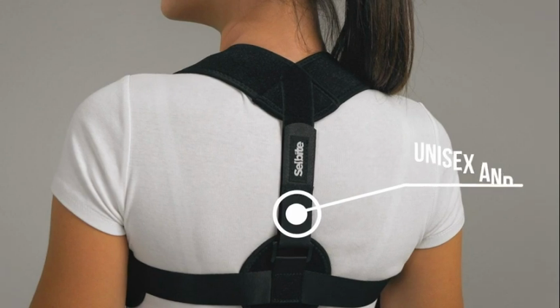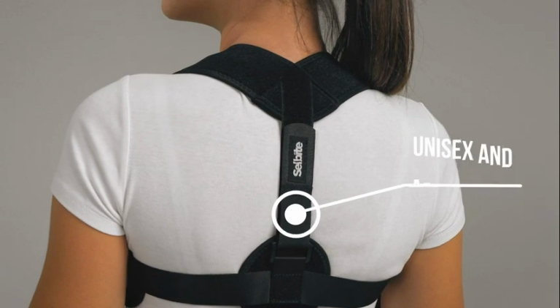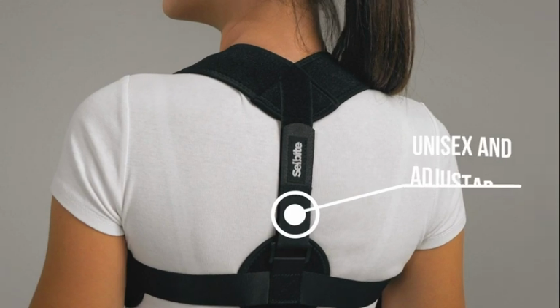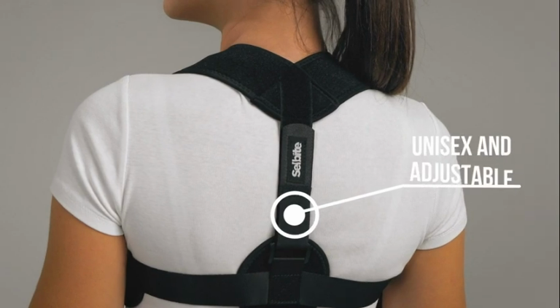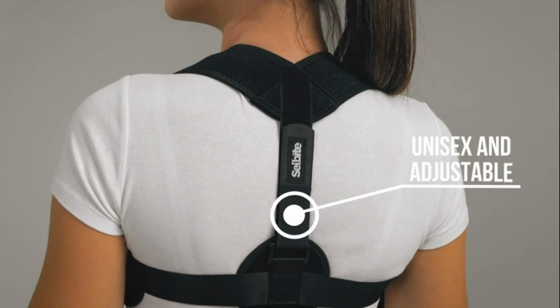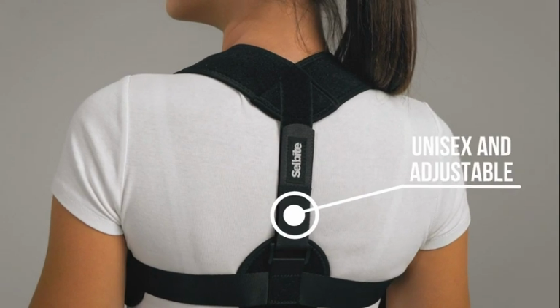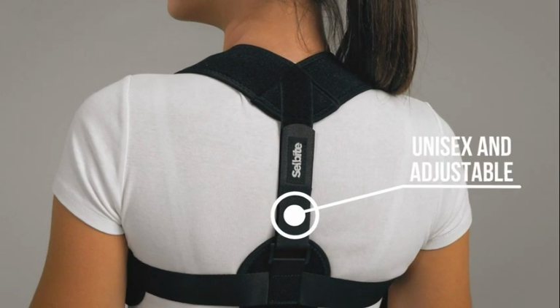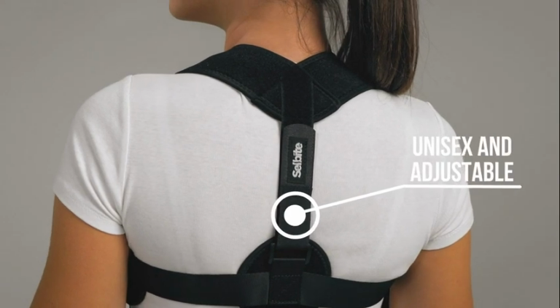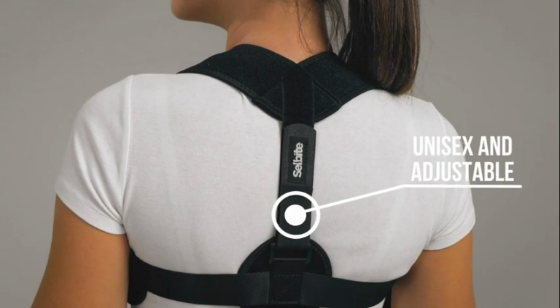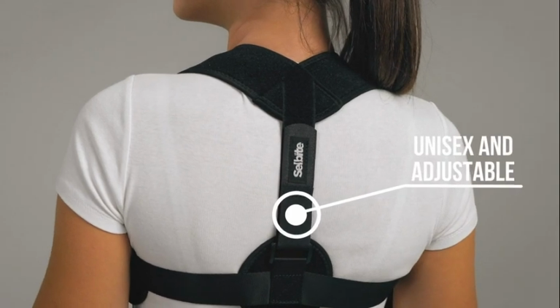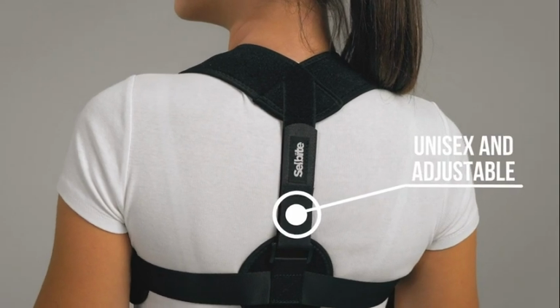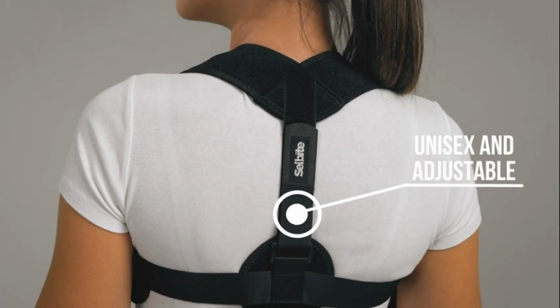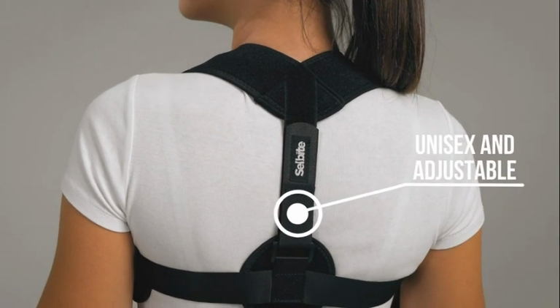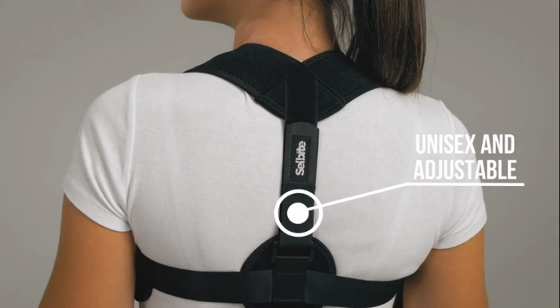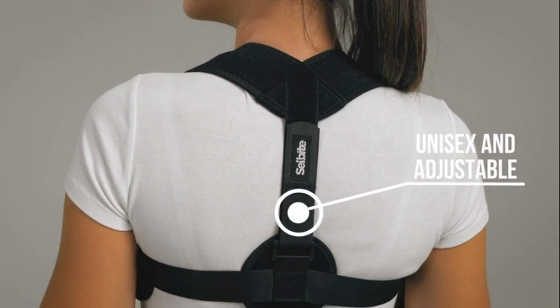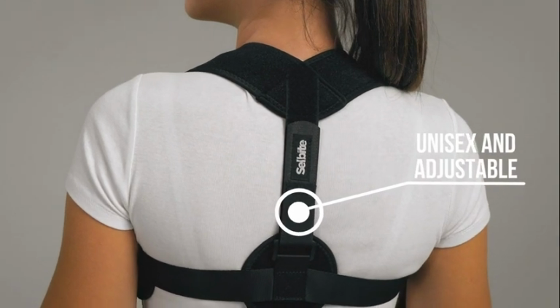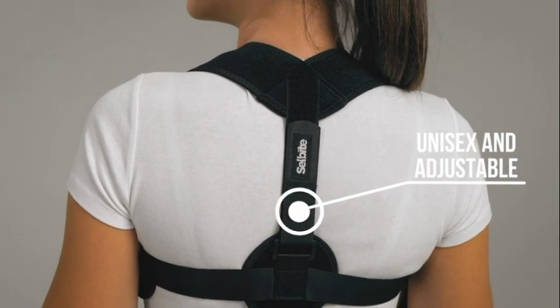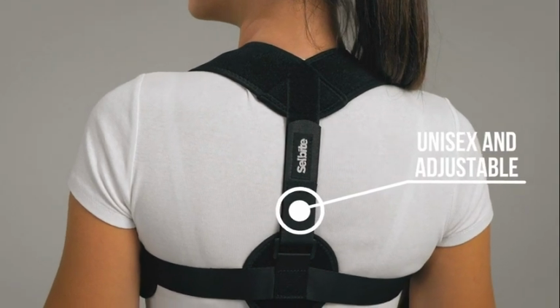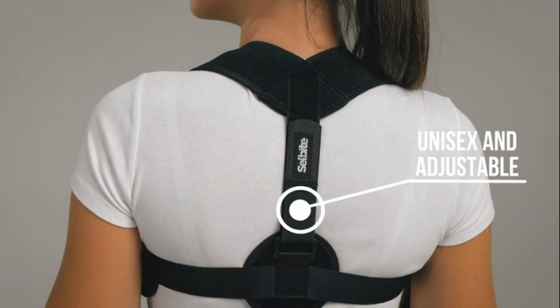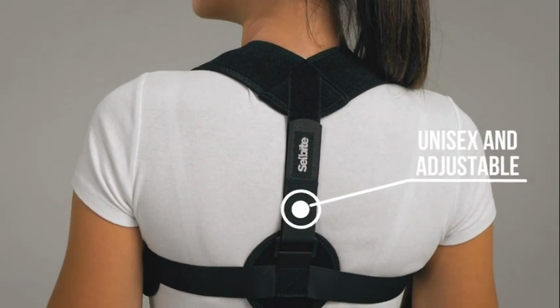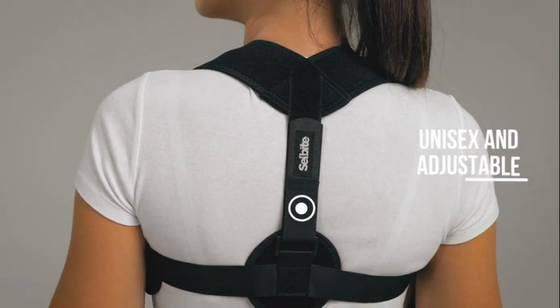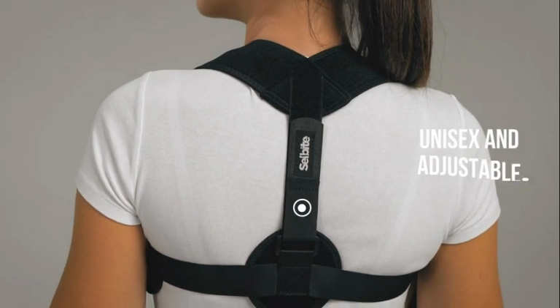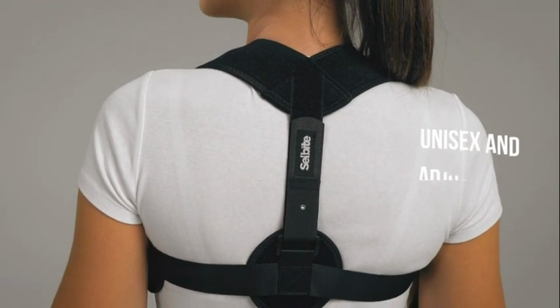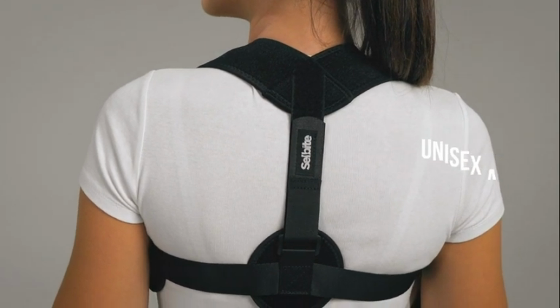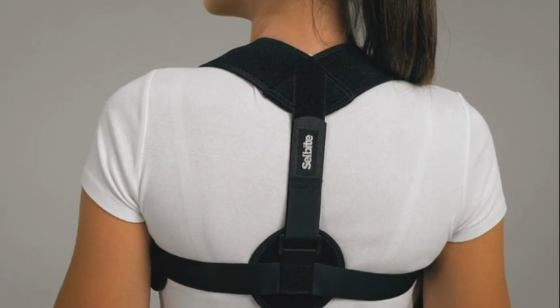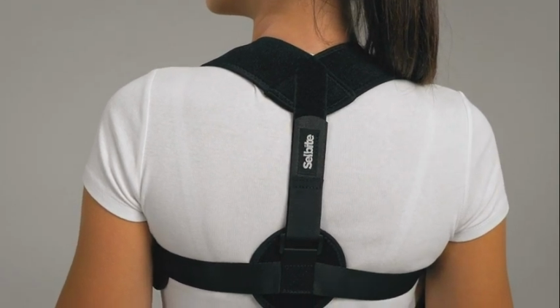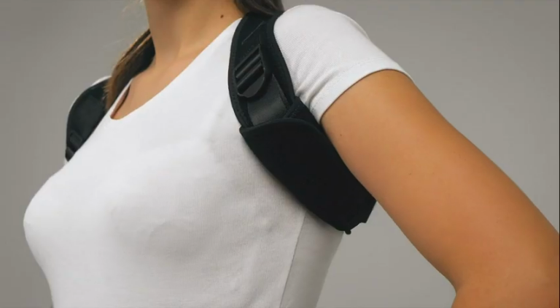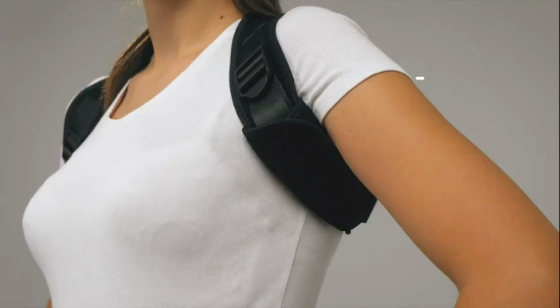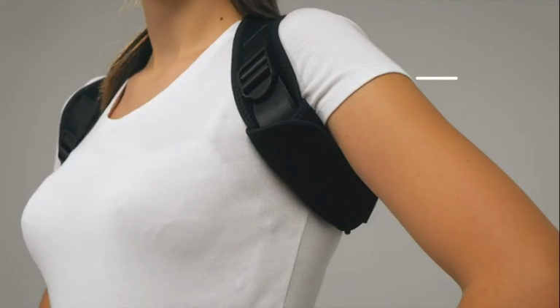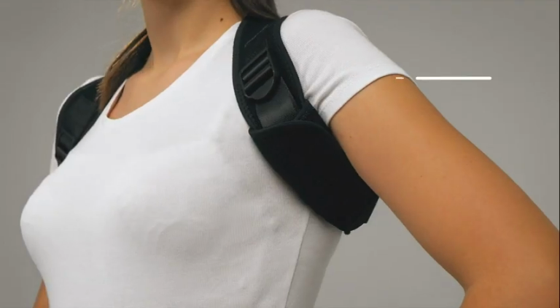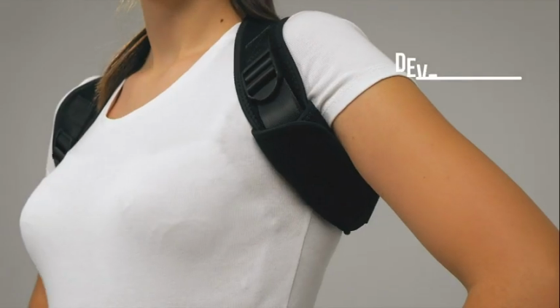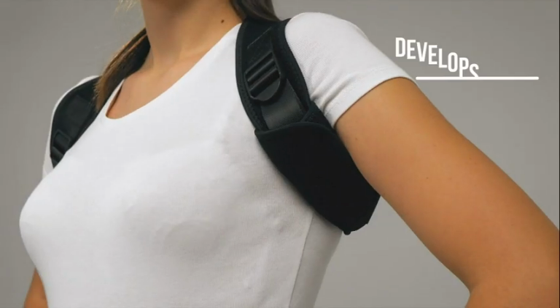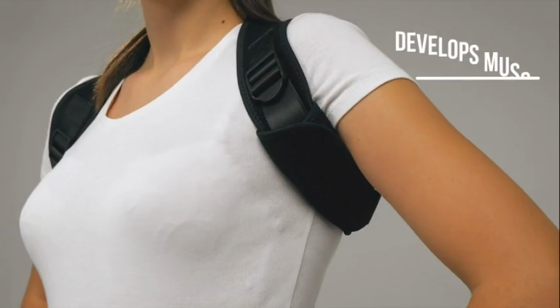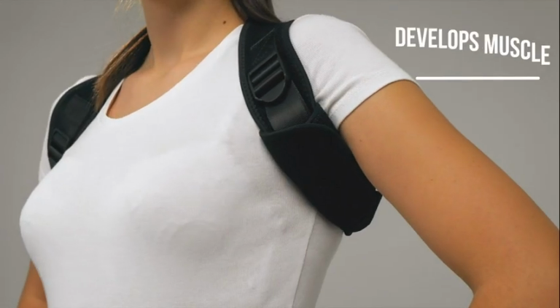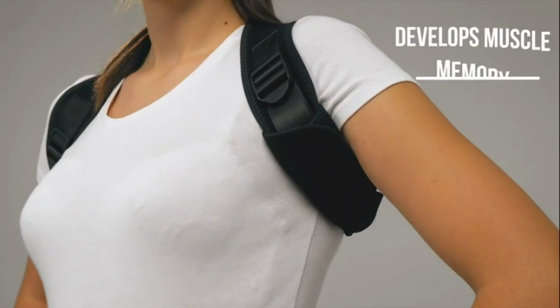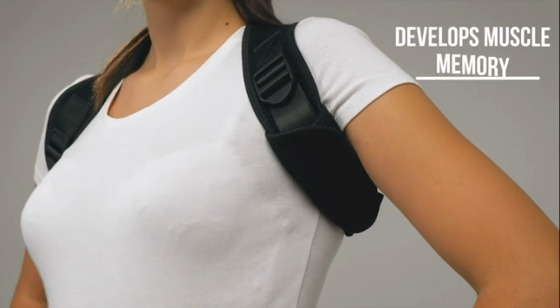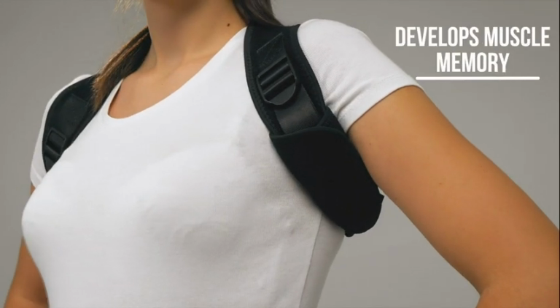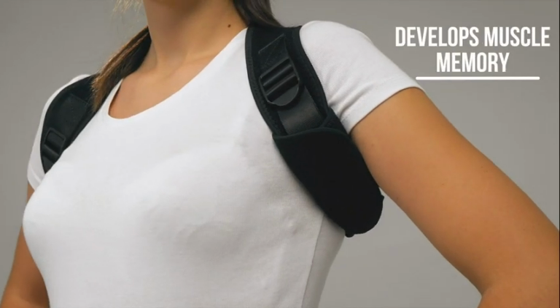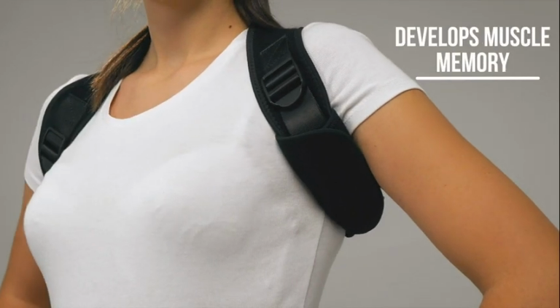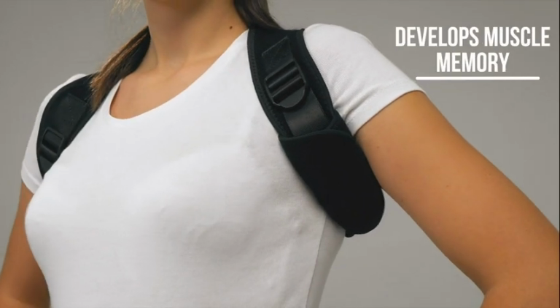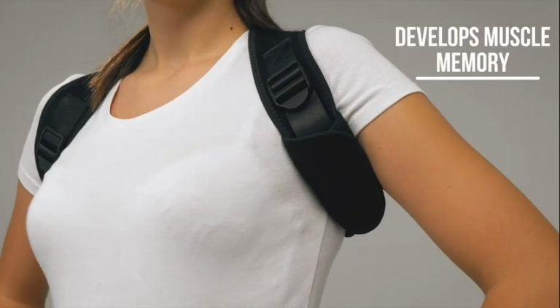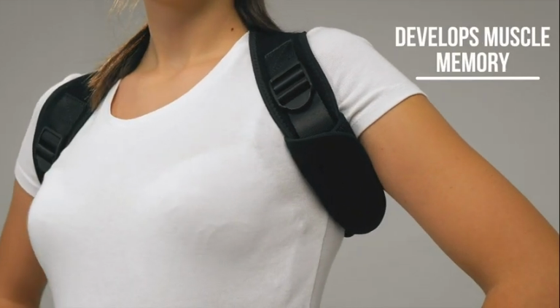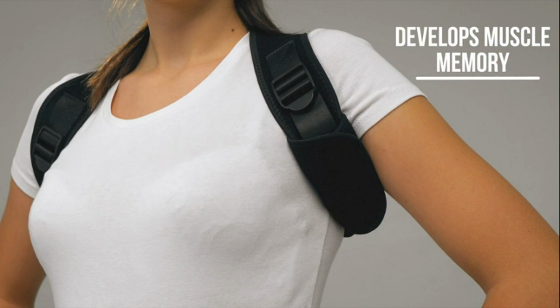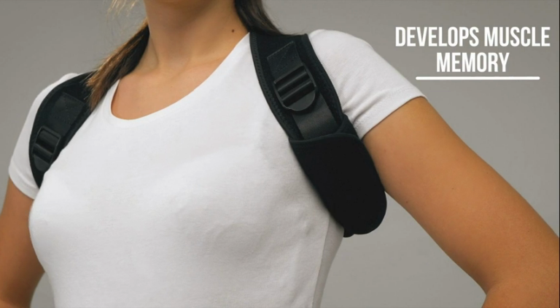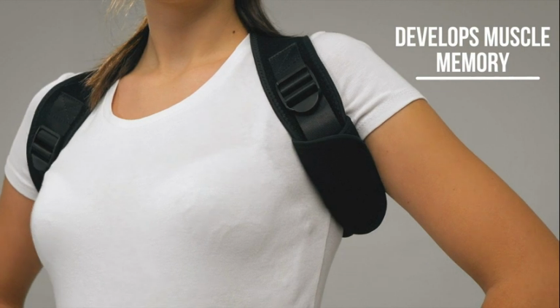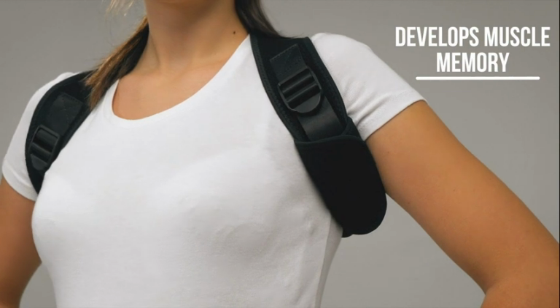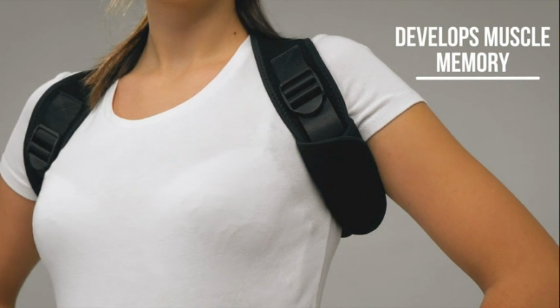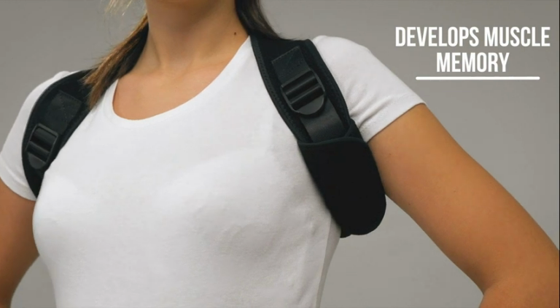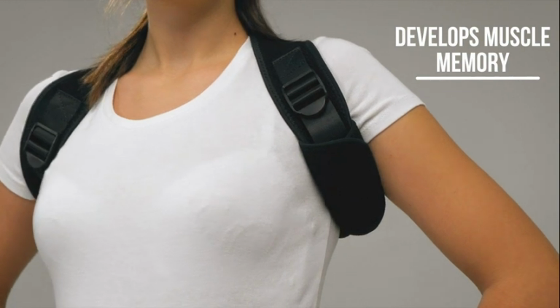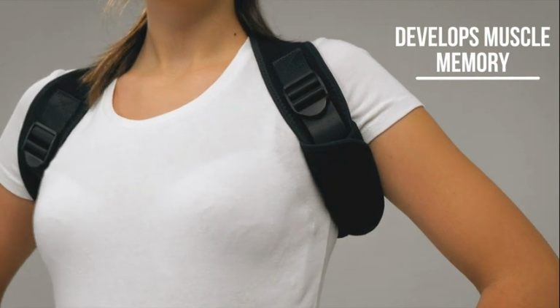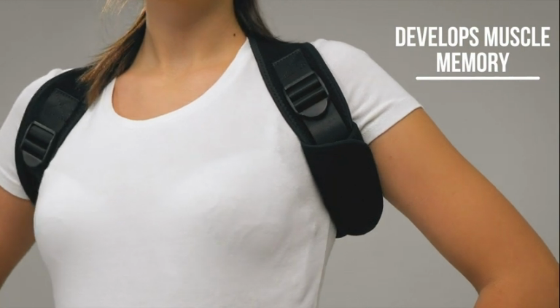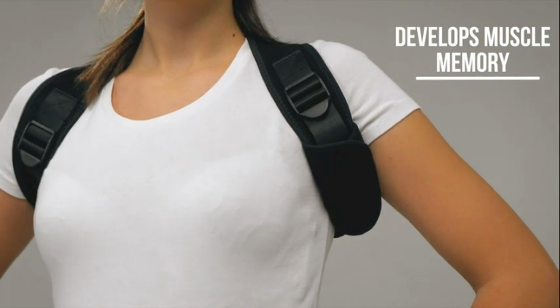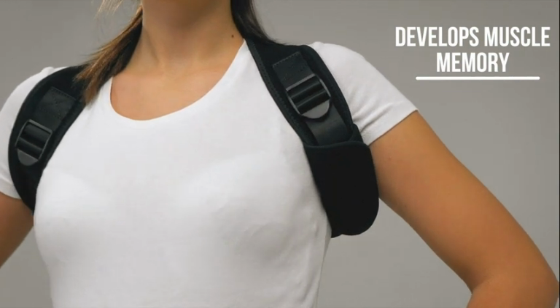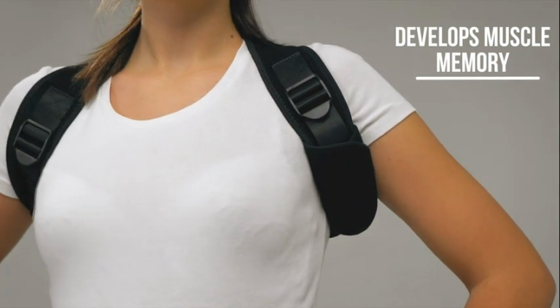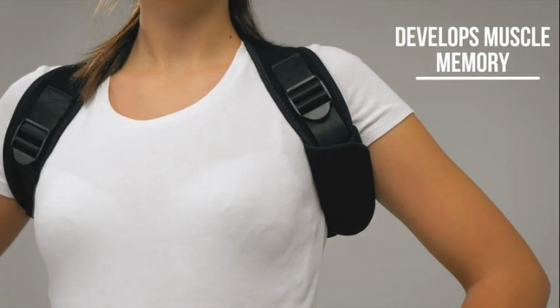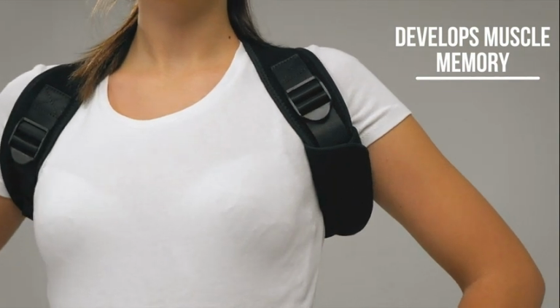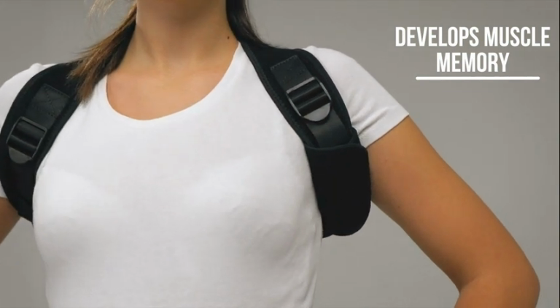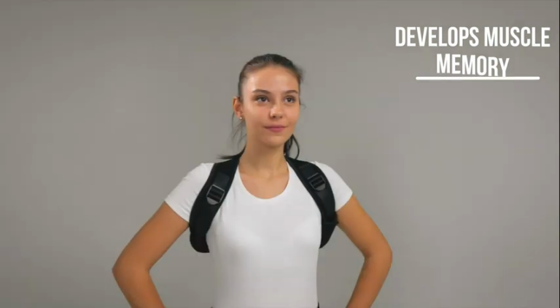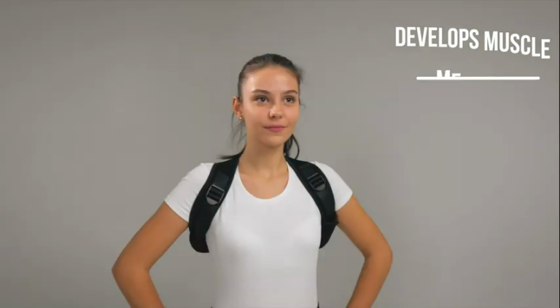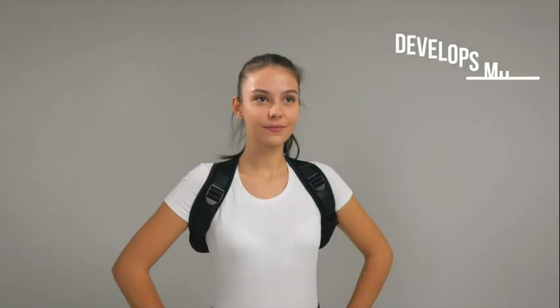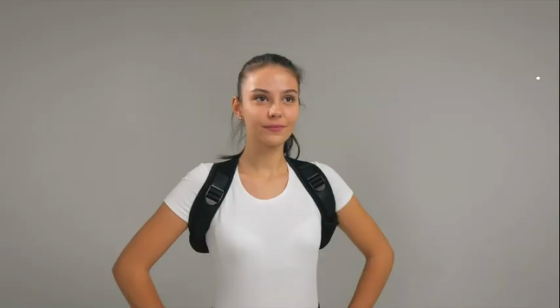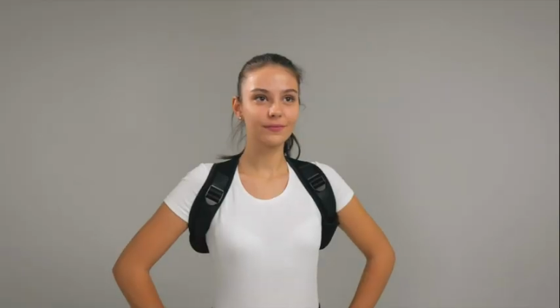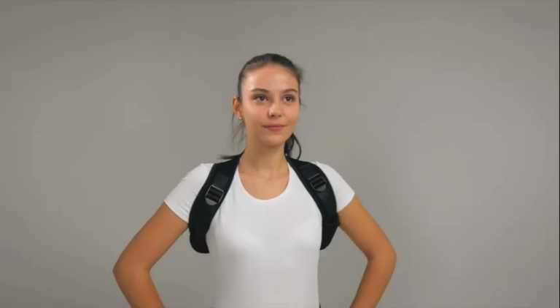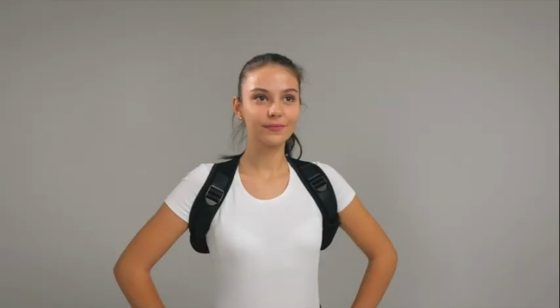The adjustable backstrap fits to your body to create long-term muscle memory, so you can stand proud even after you remove the corrector.